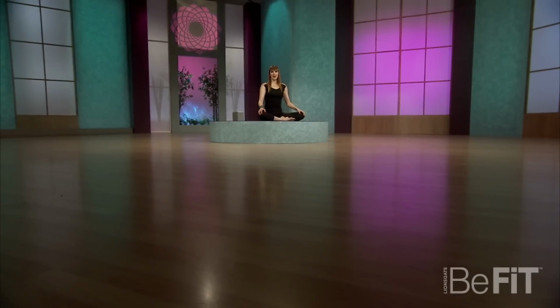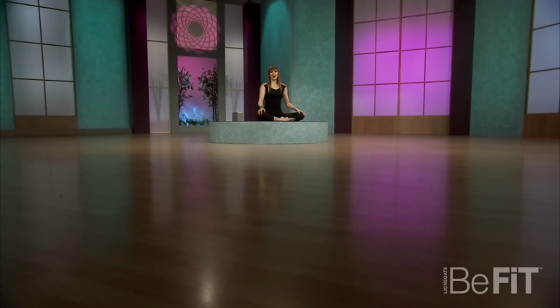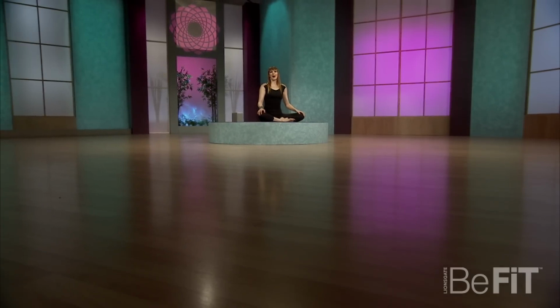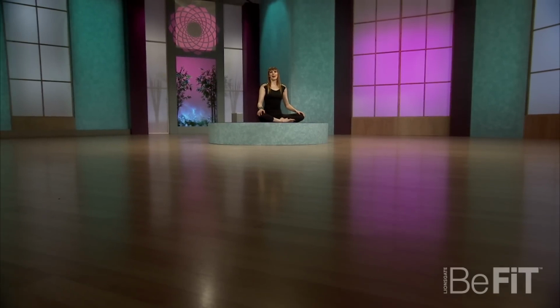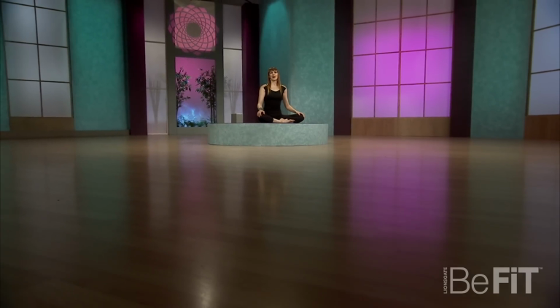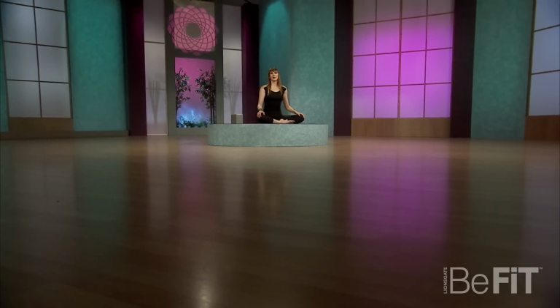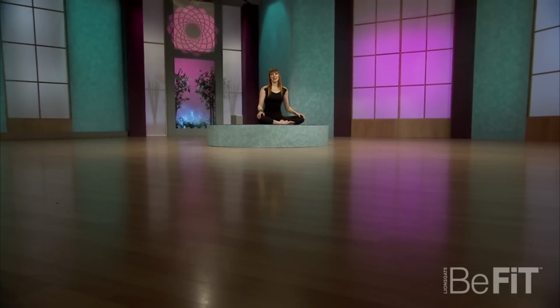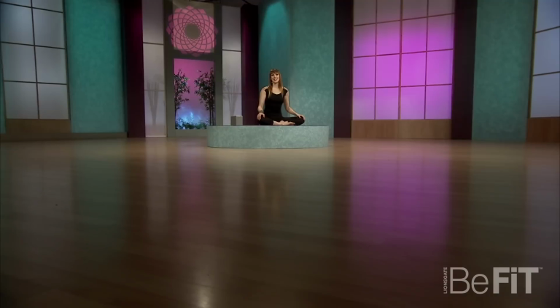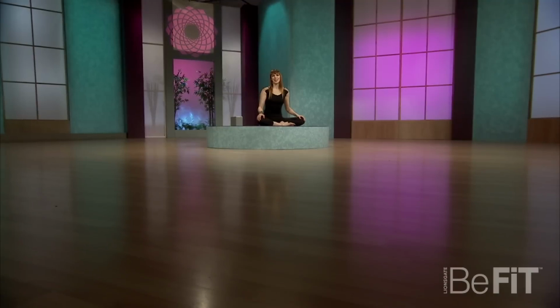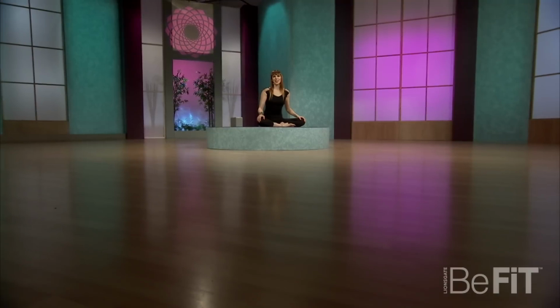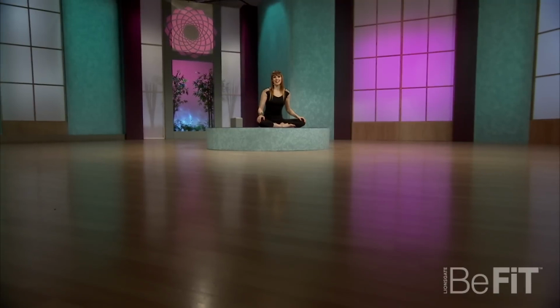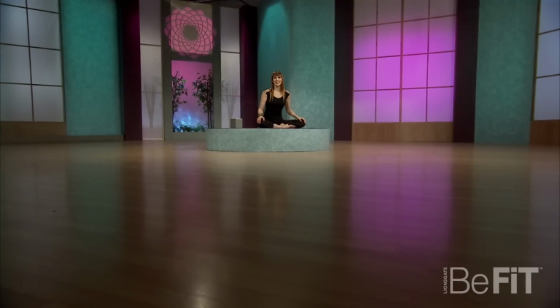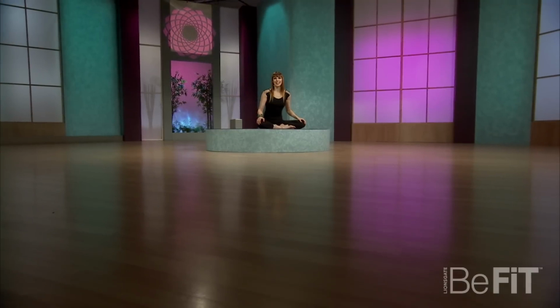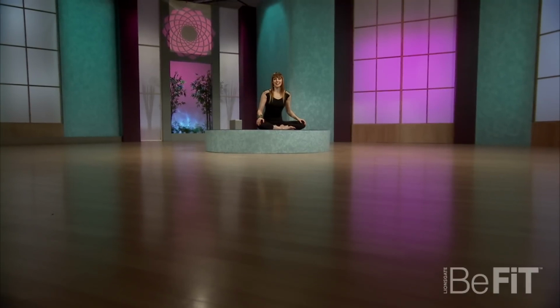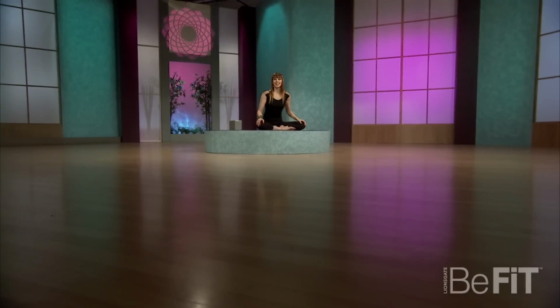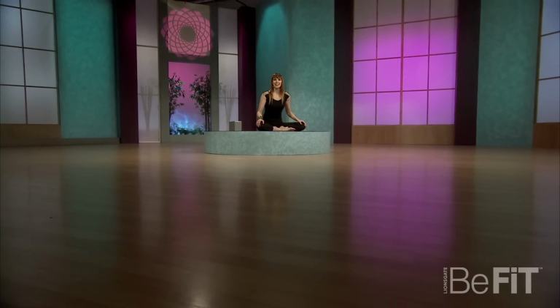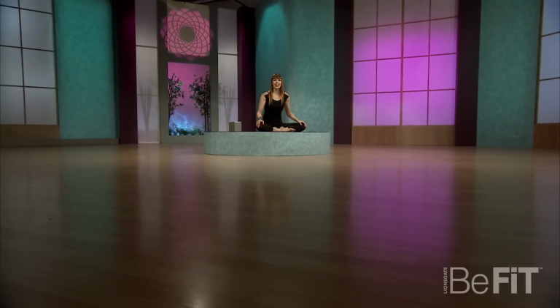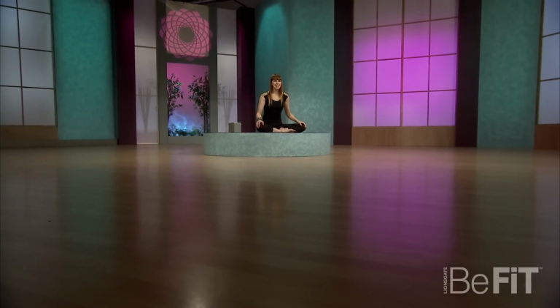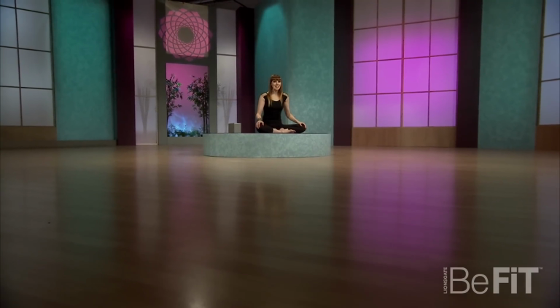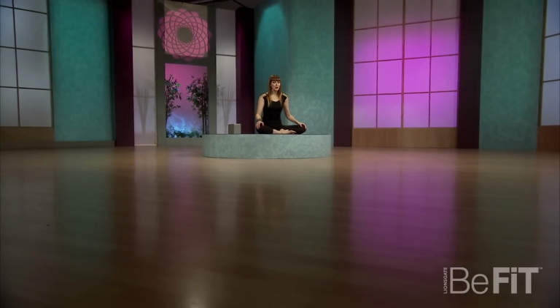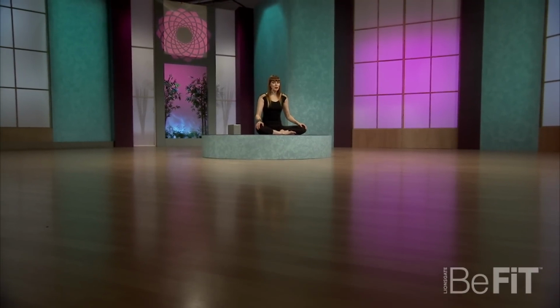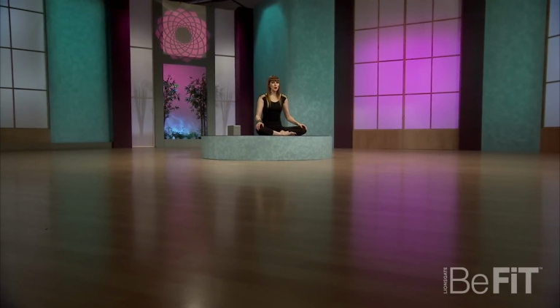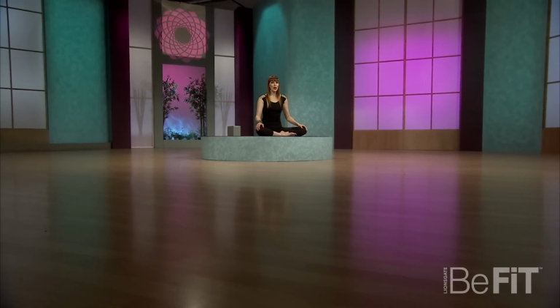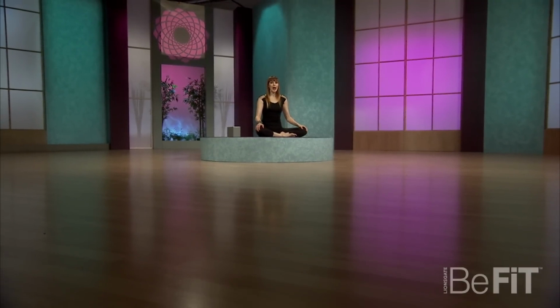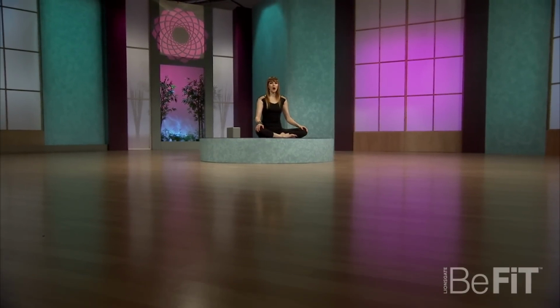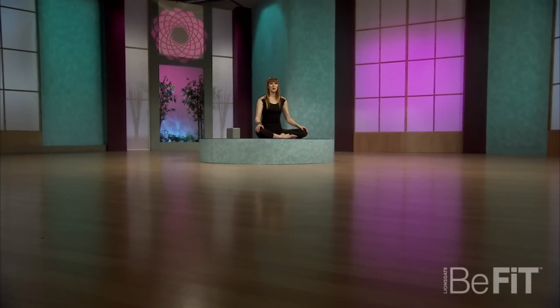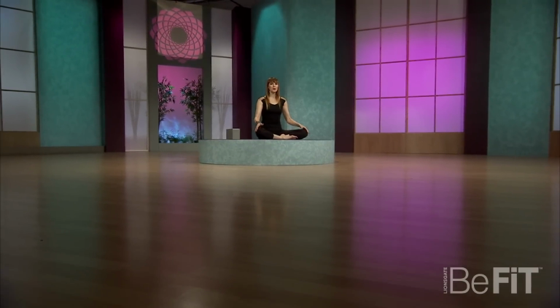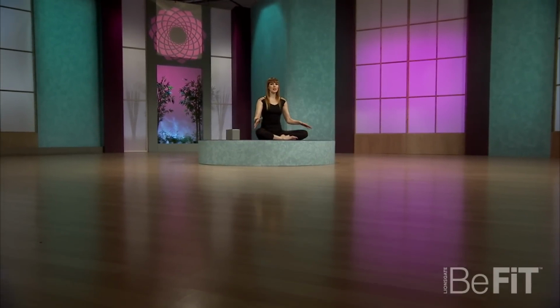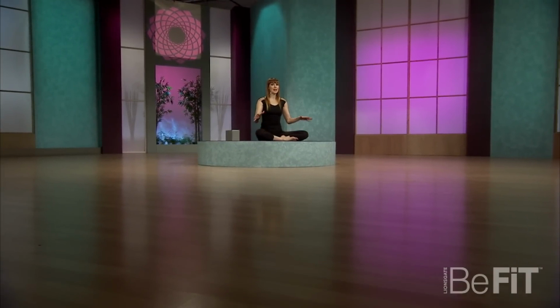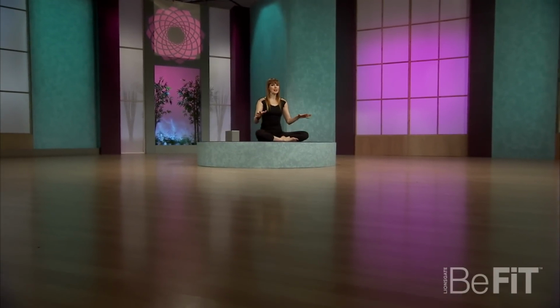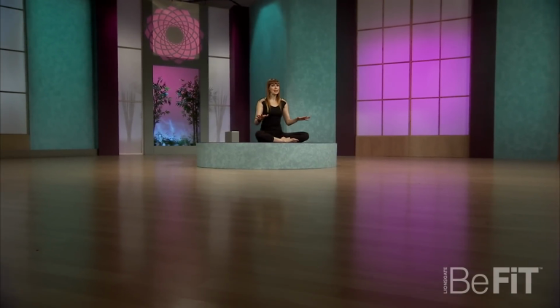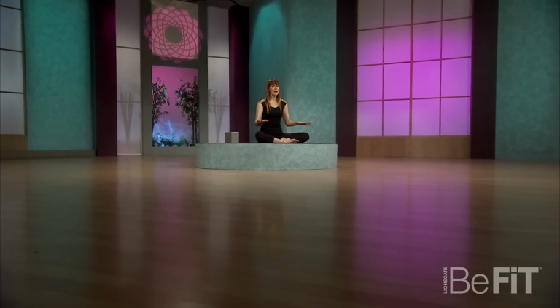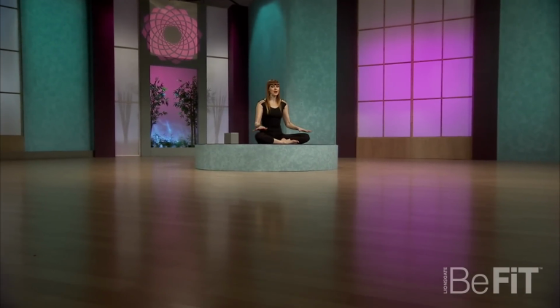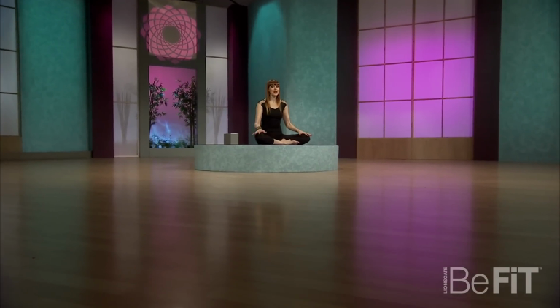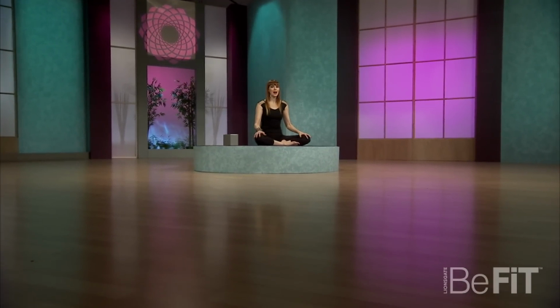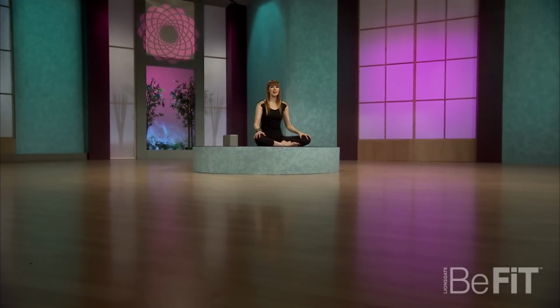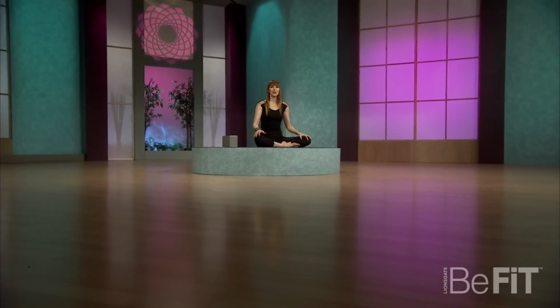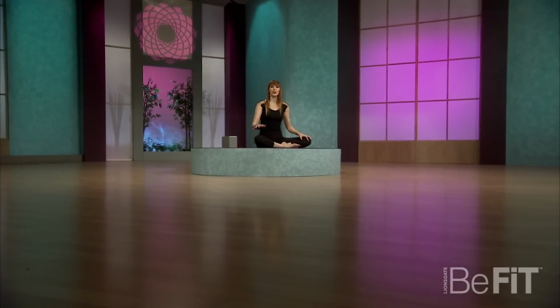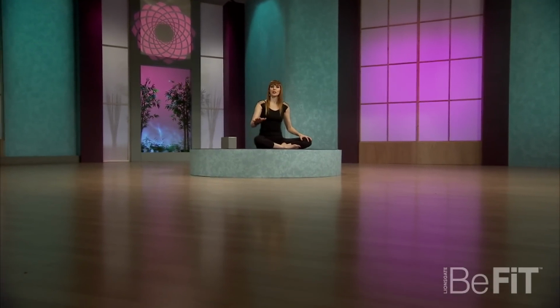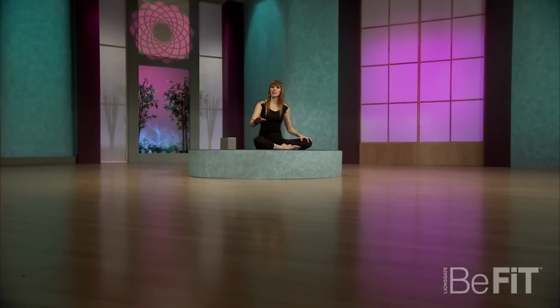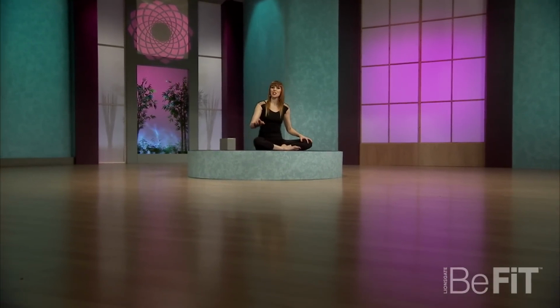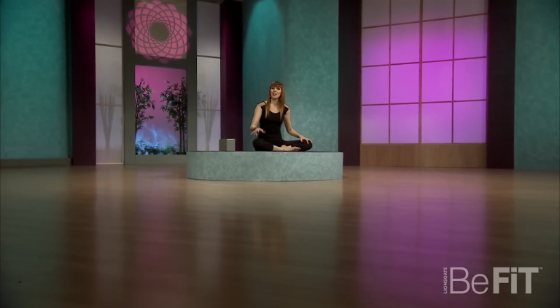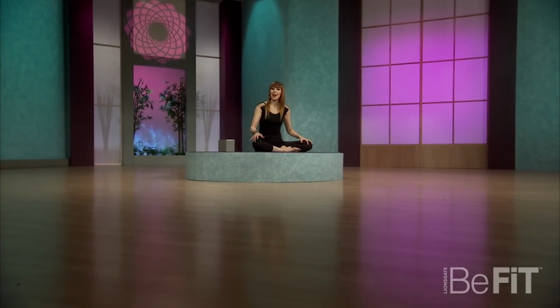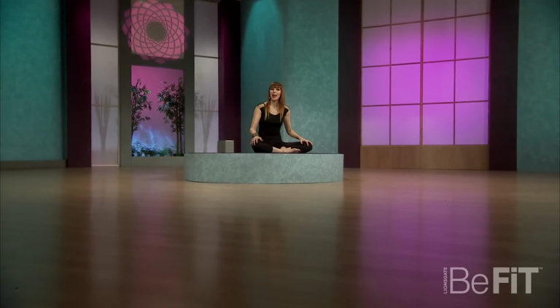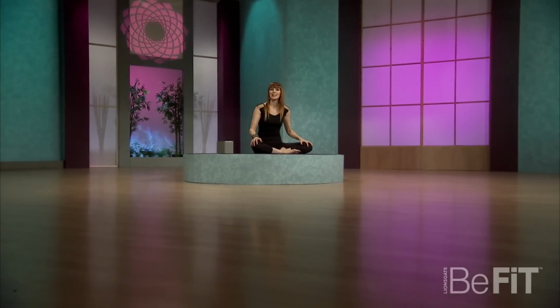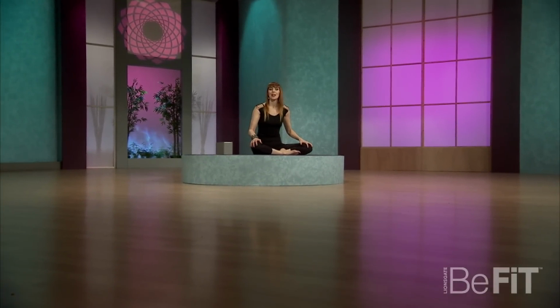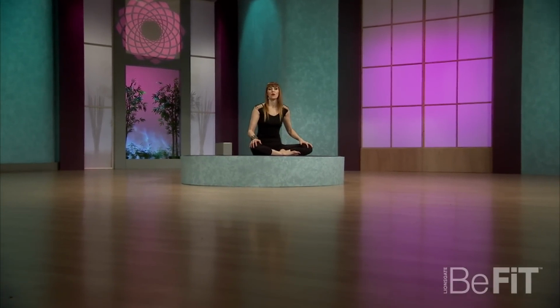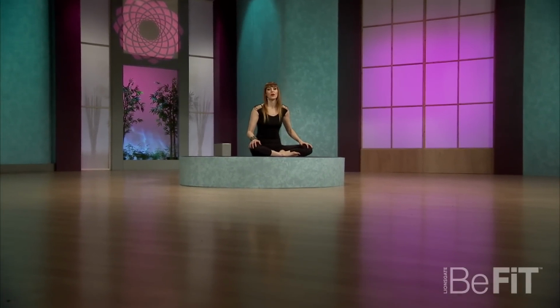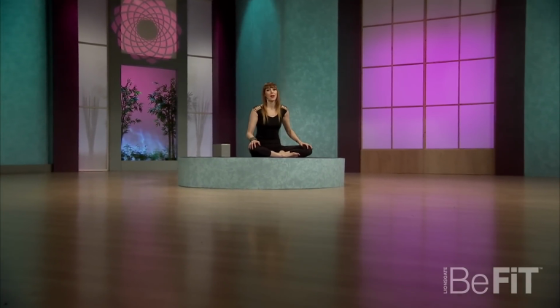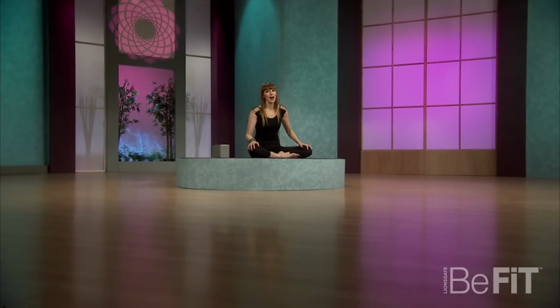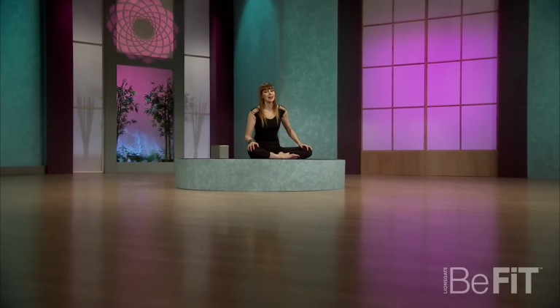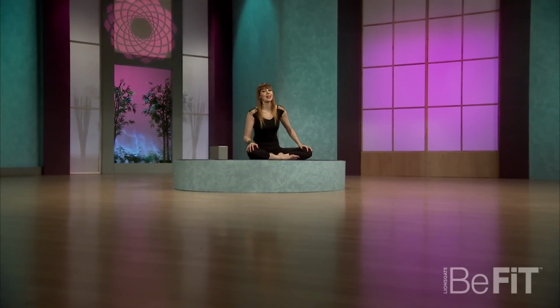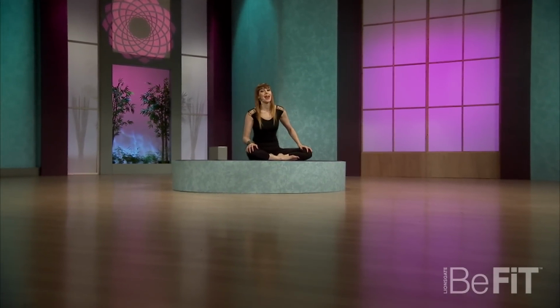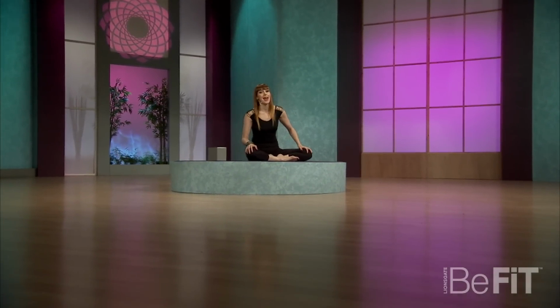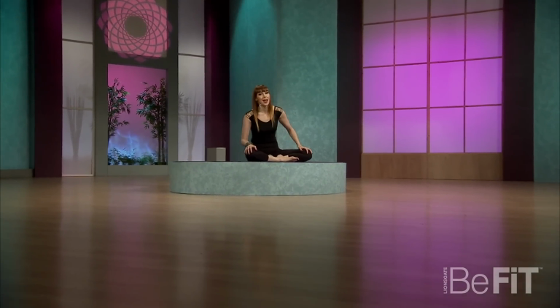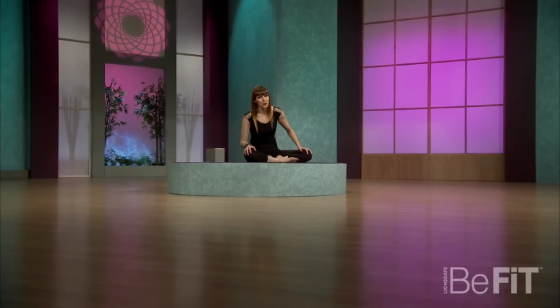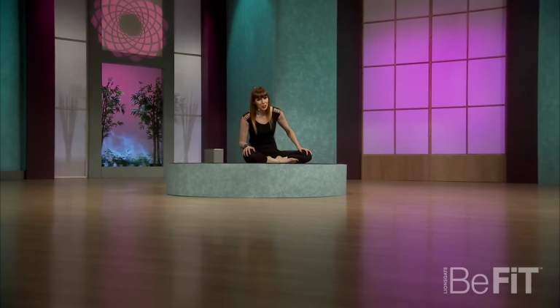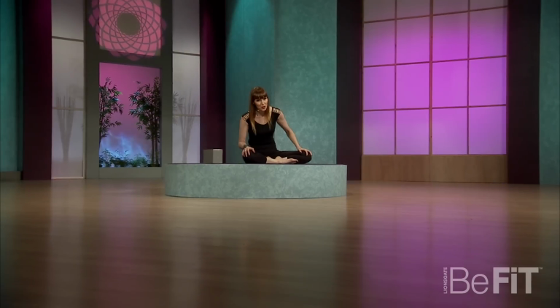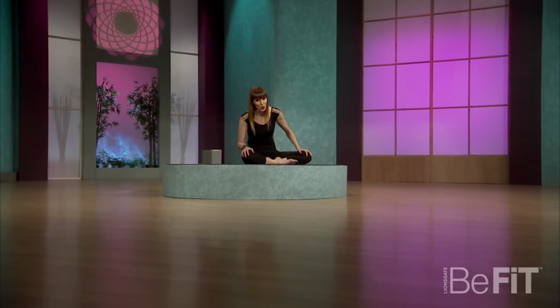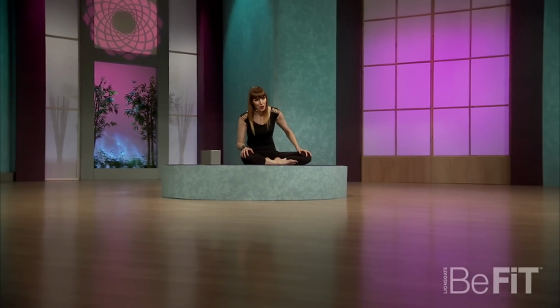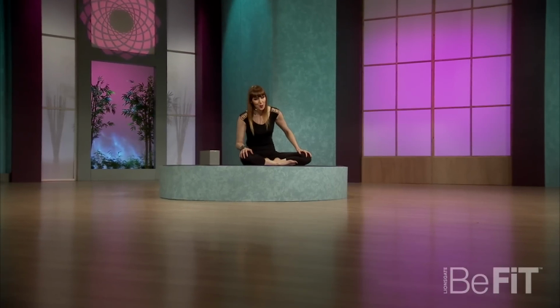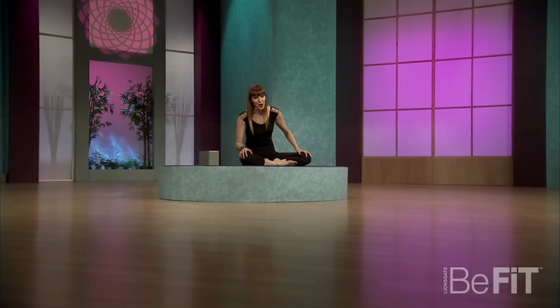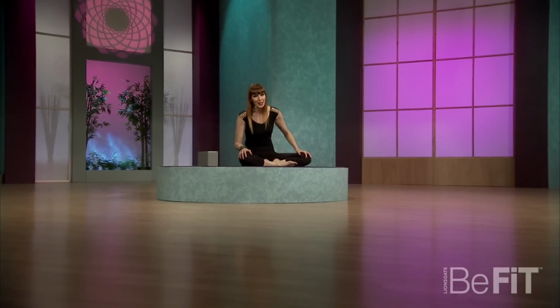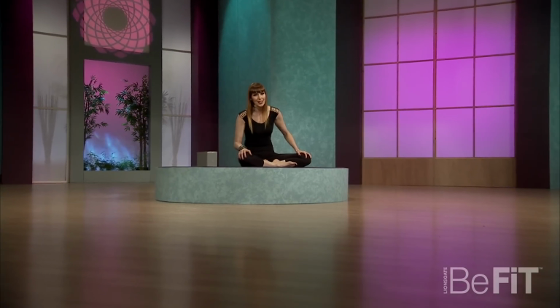Hi, I'm Sadie Nardini. Today's sequence will help you take it down a notch, learn to chillax, relax, and restore your body.